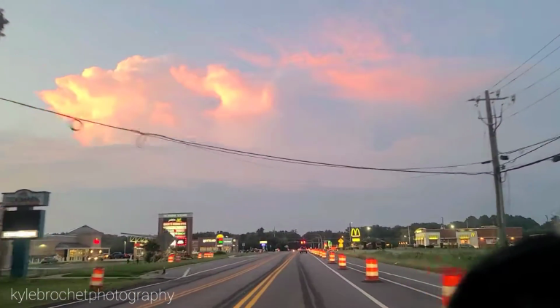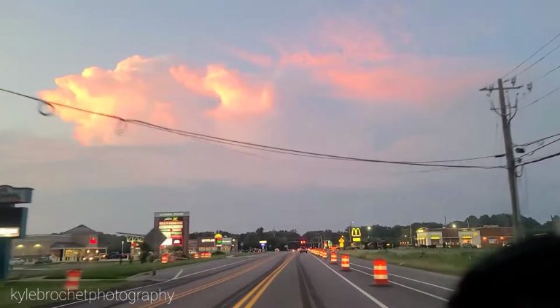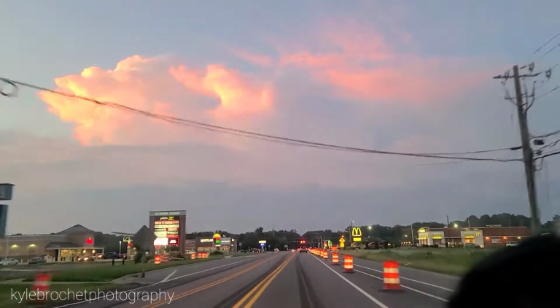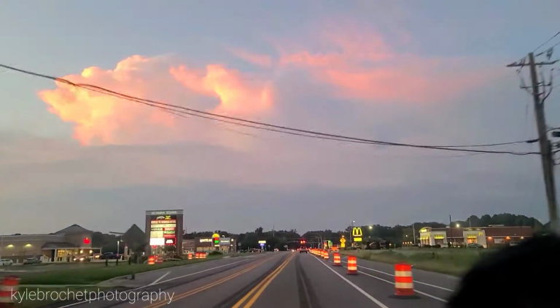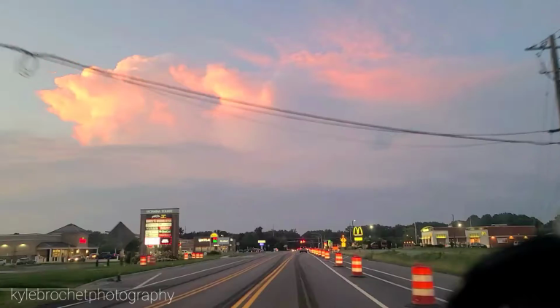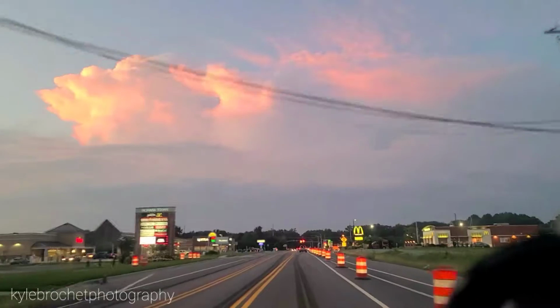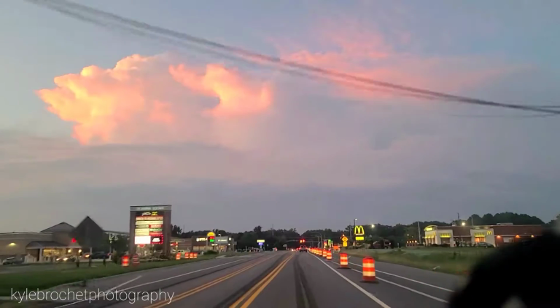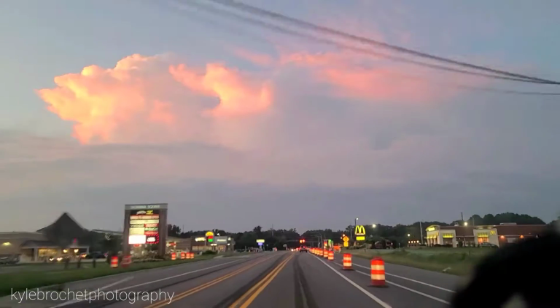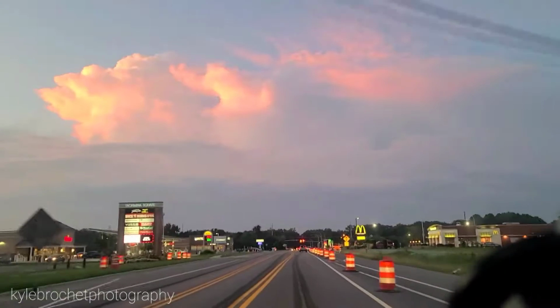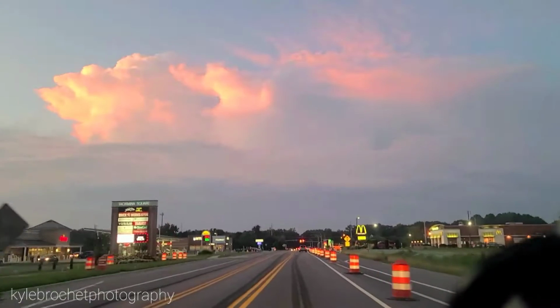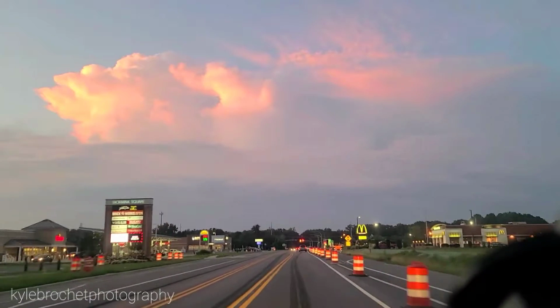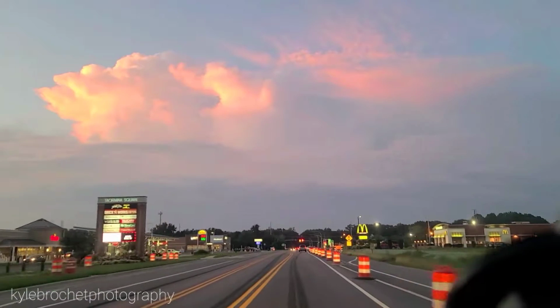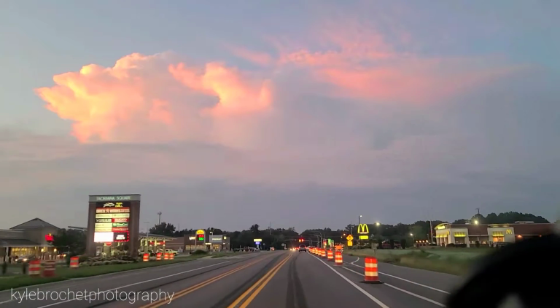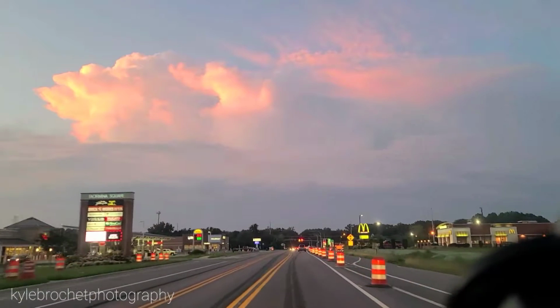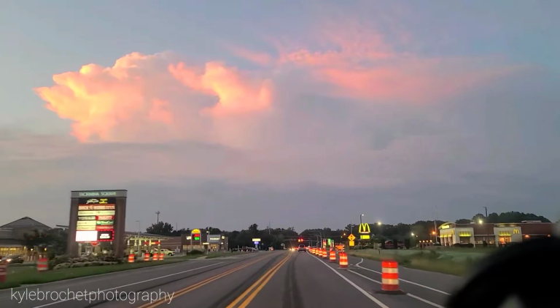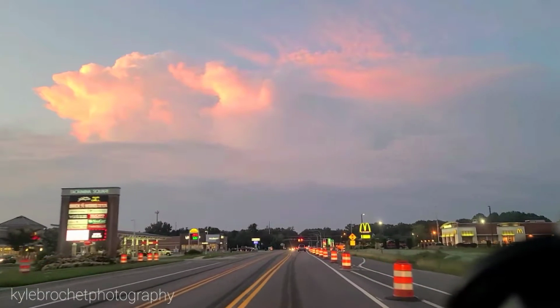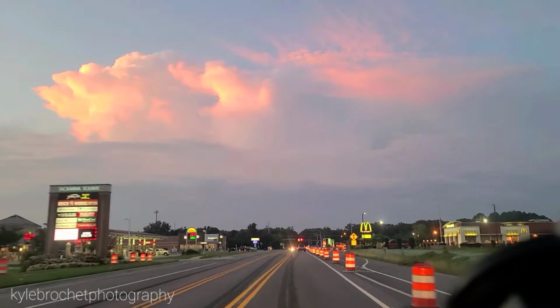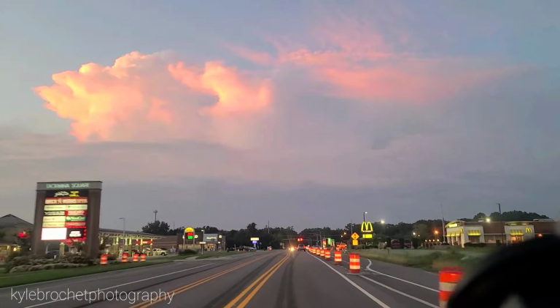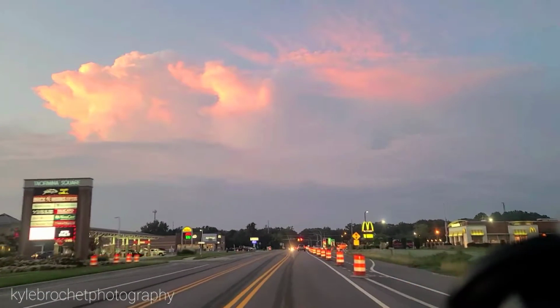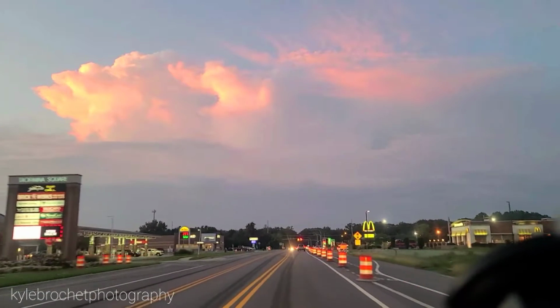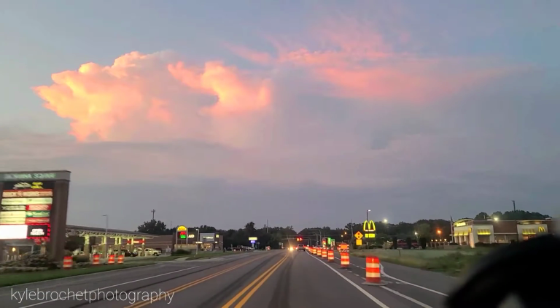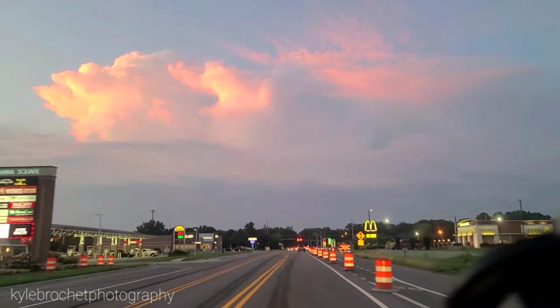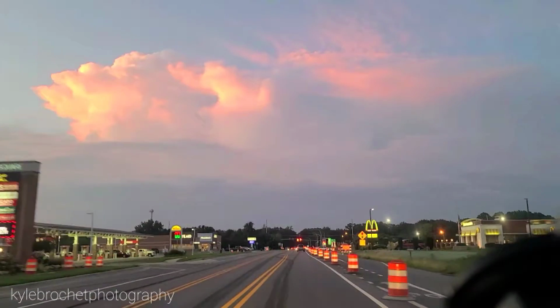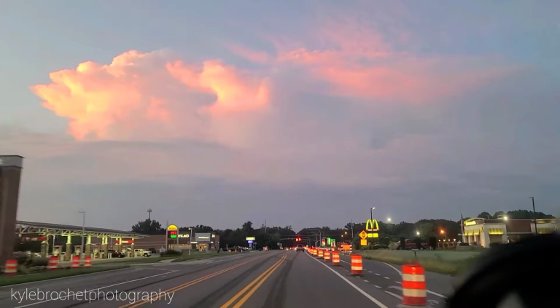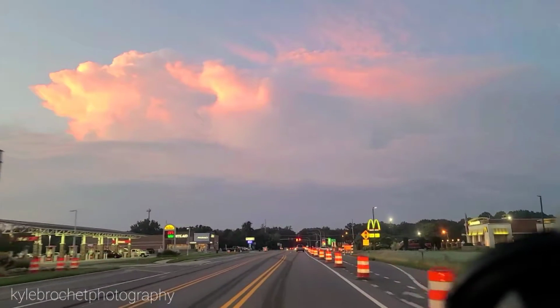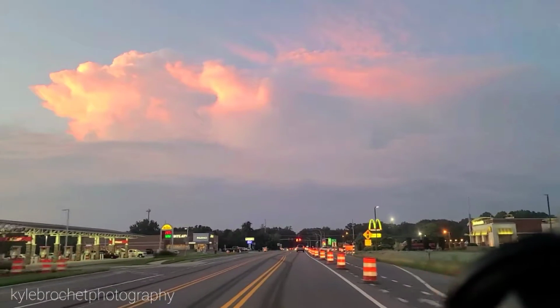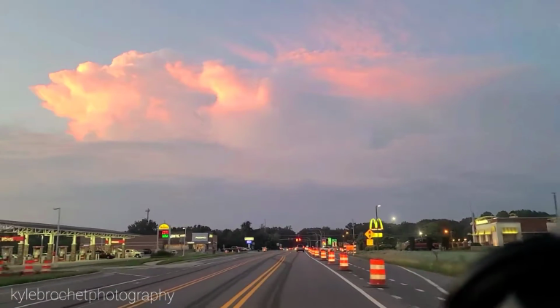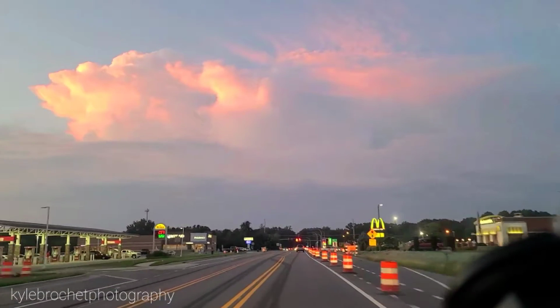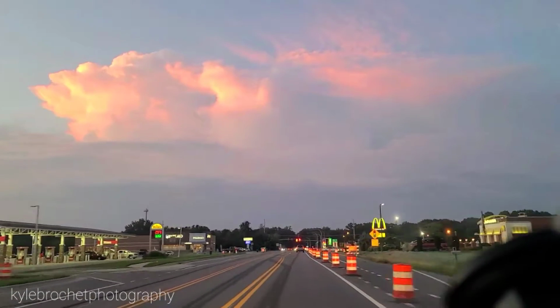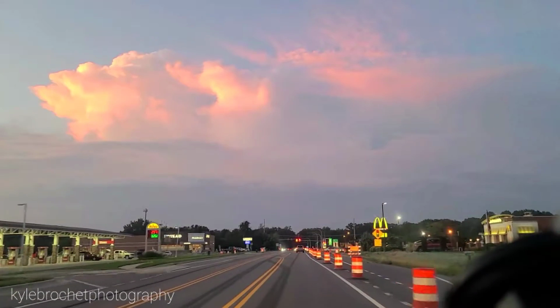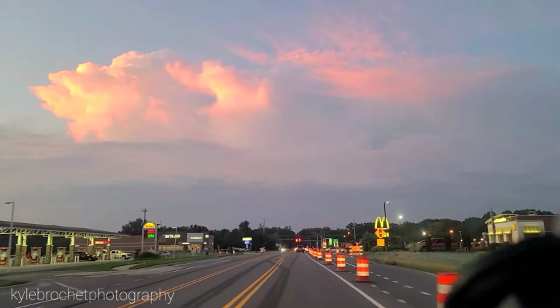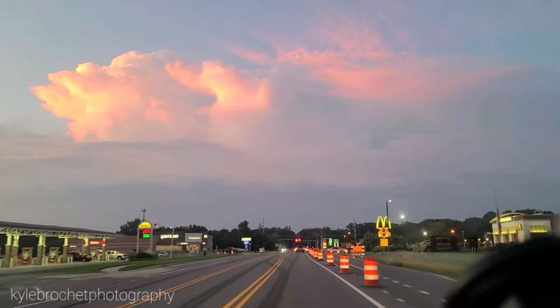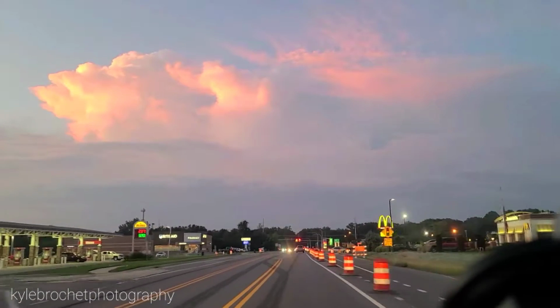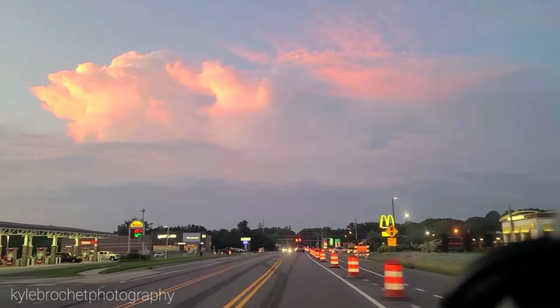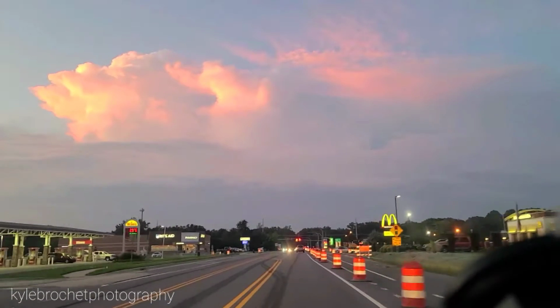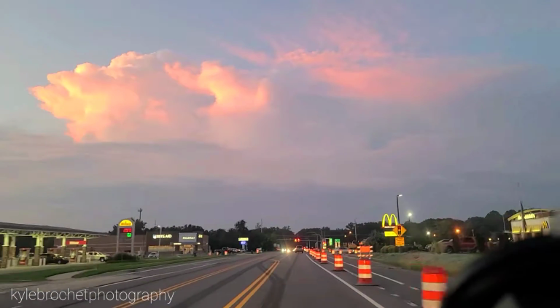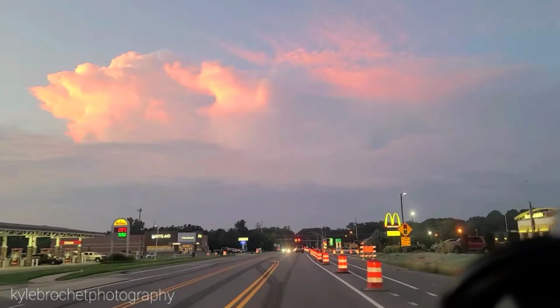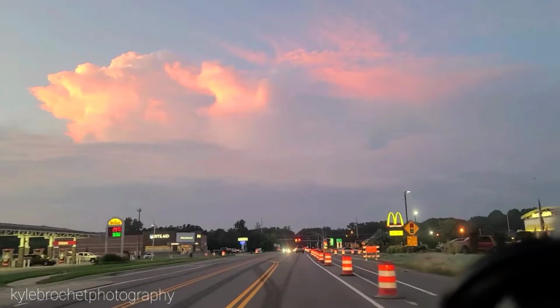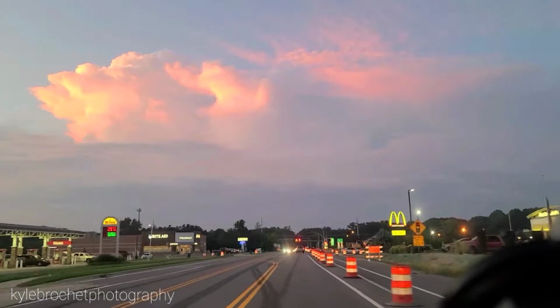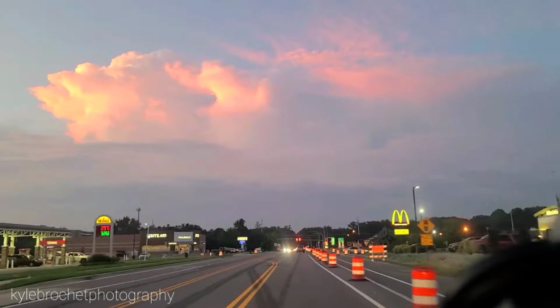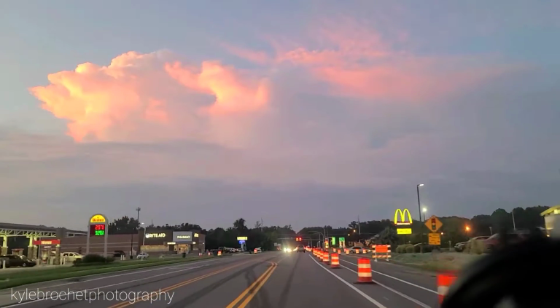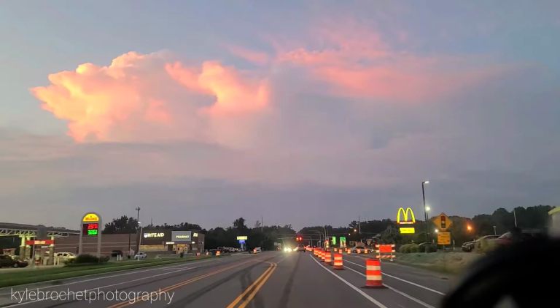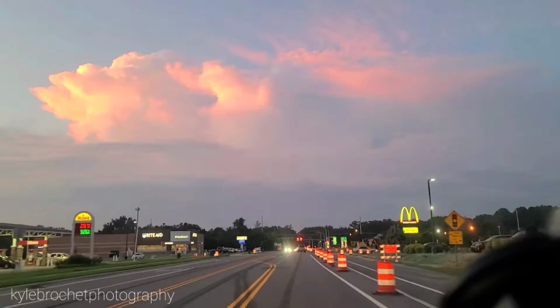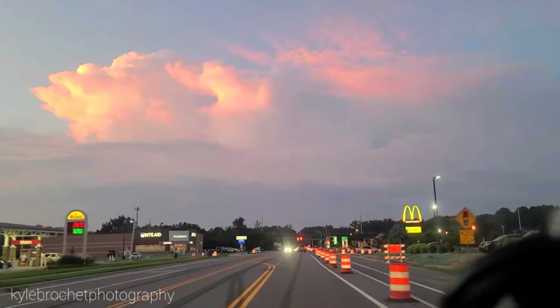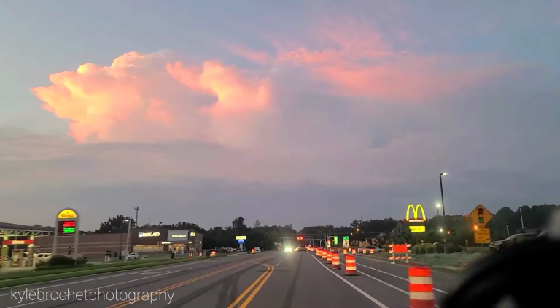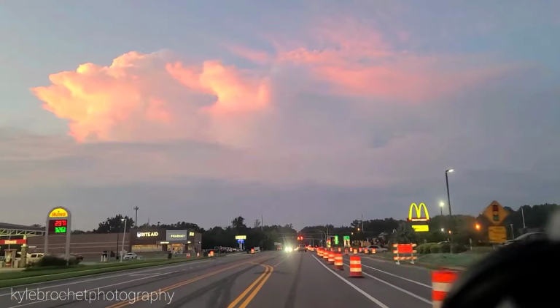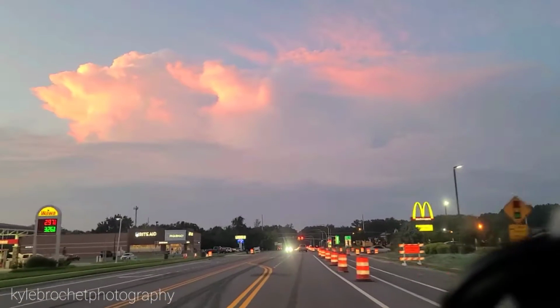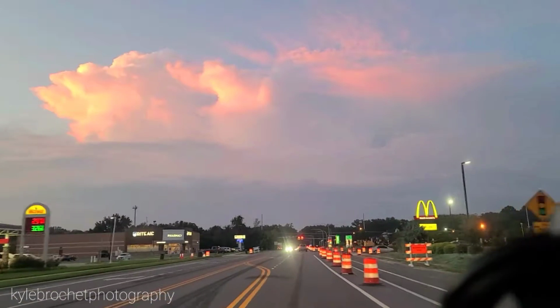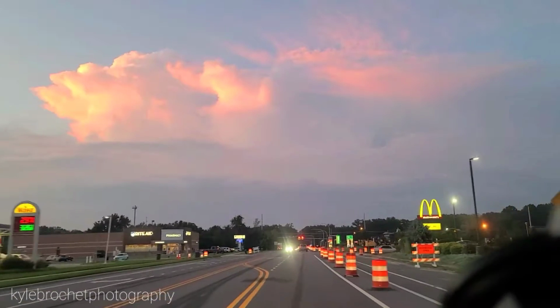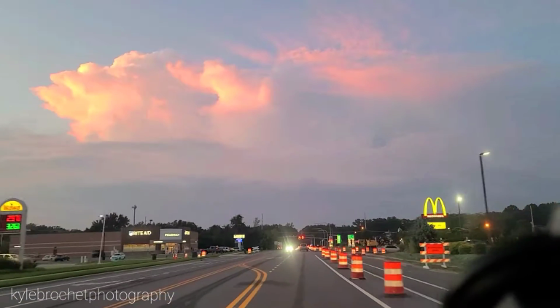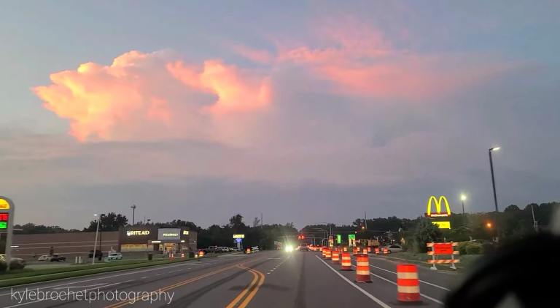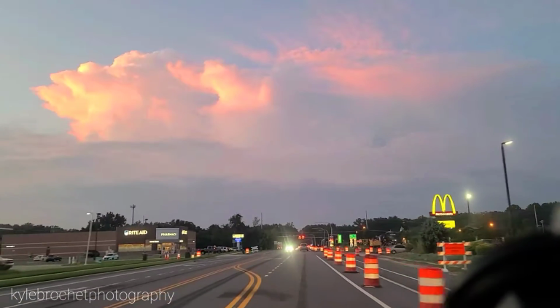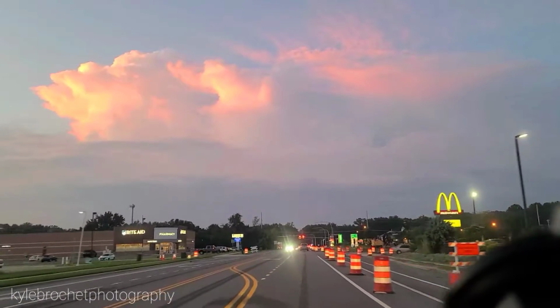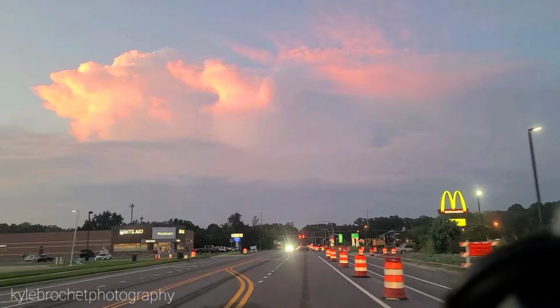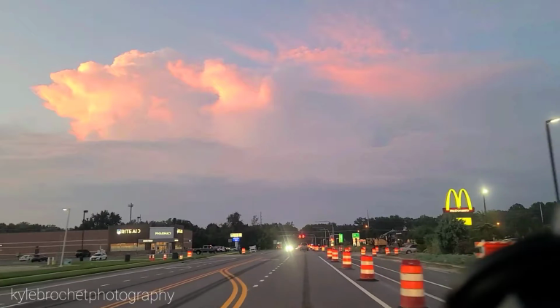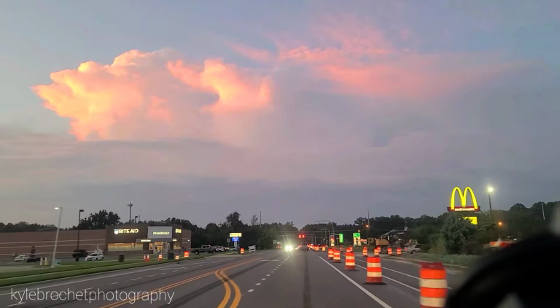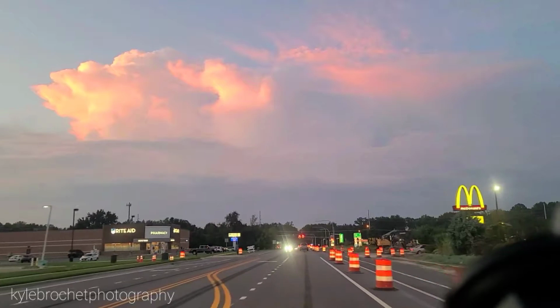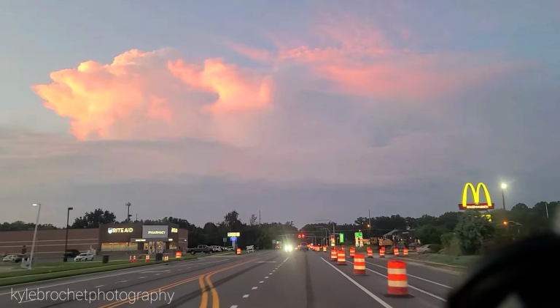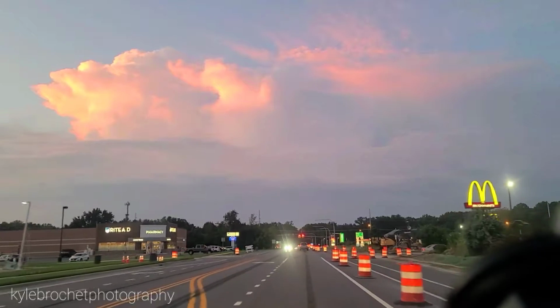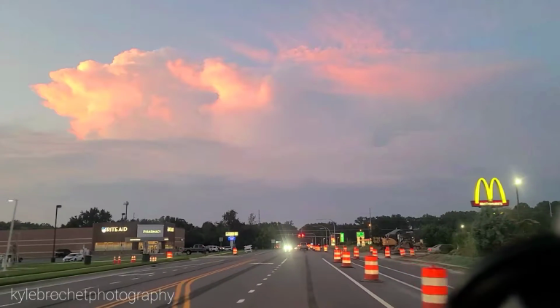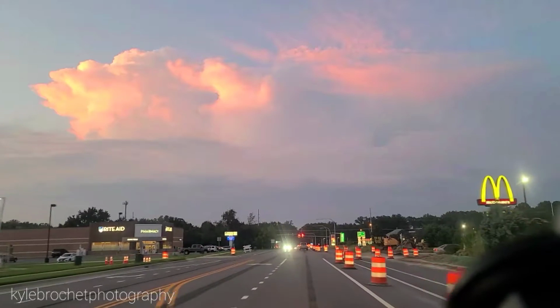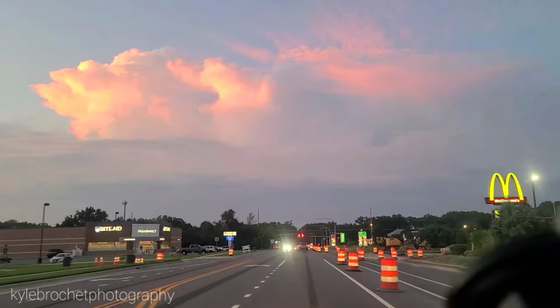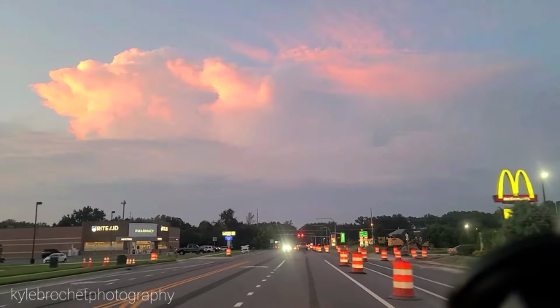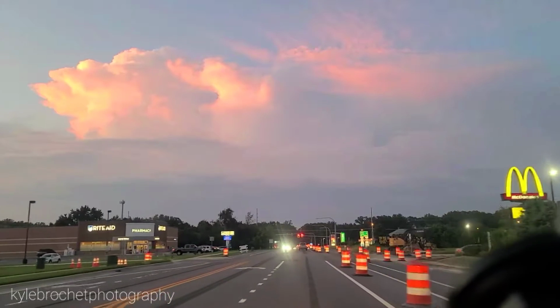Wow, look at that. That's awesome. It's going to light up all those lower layers and everything.